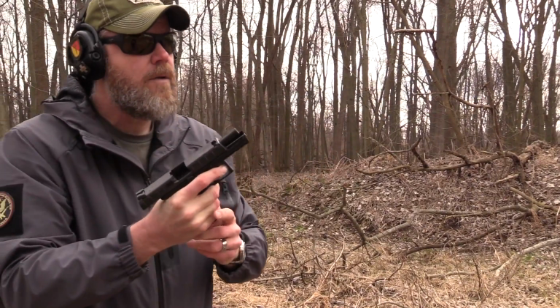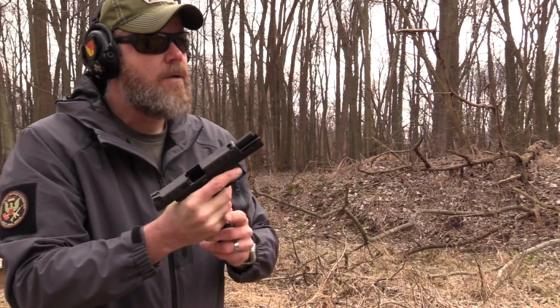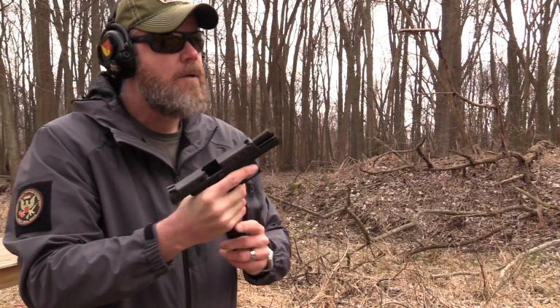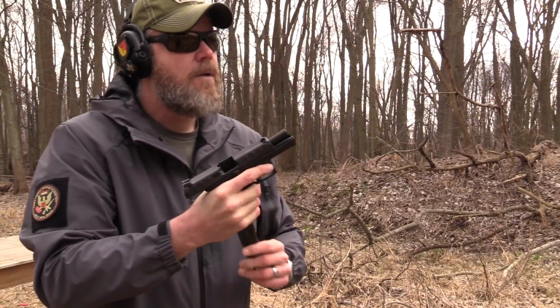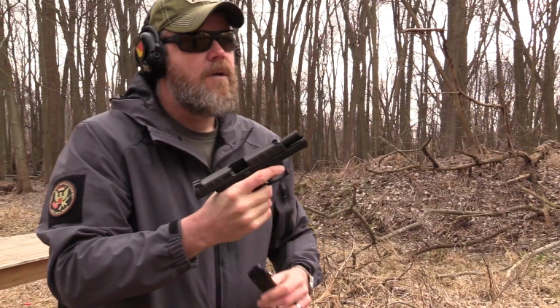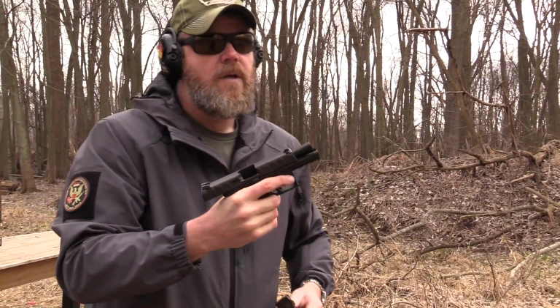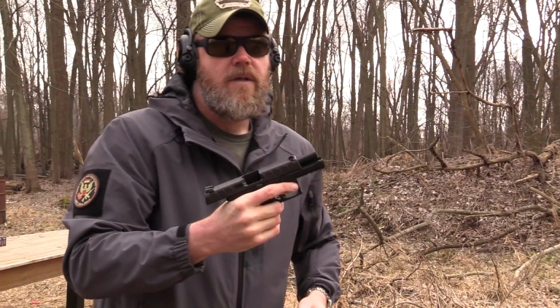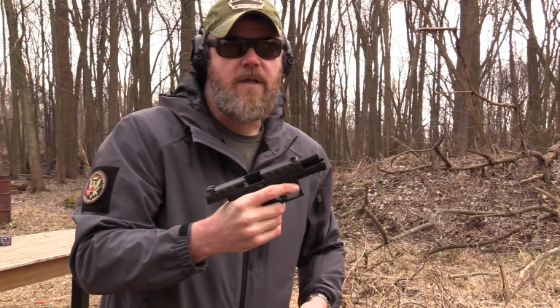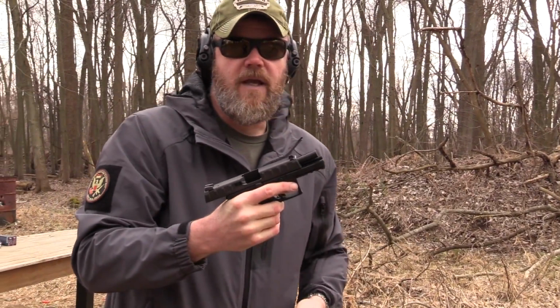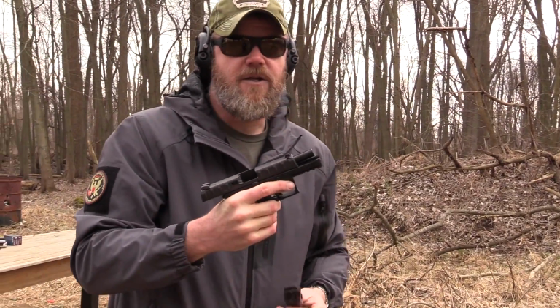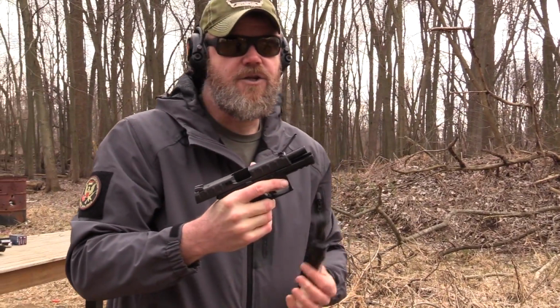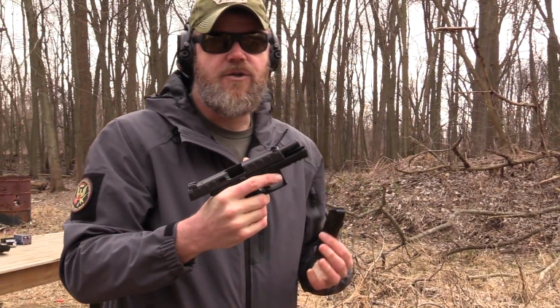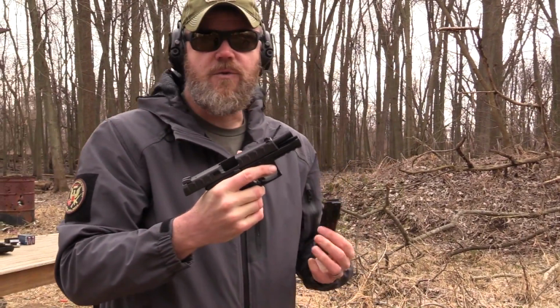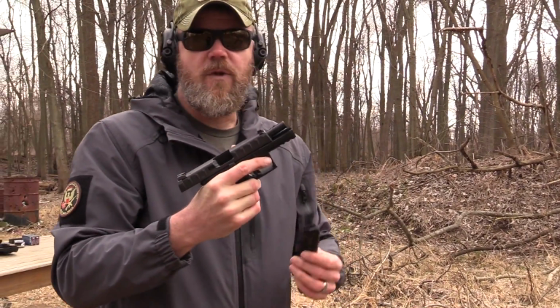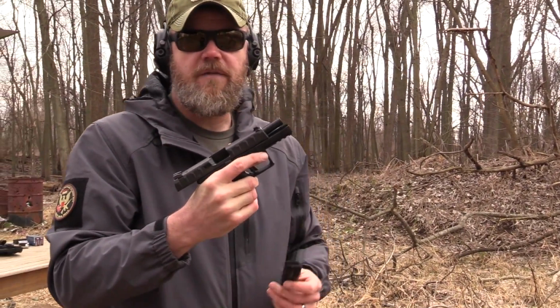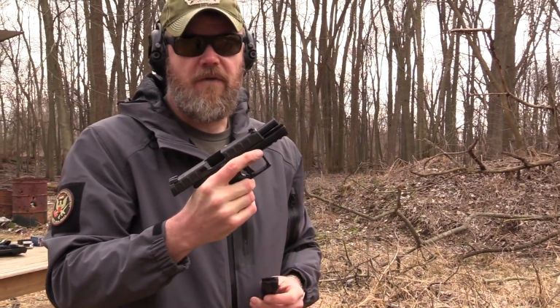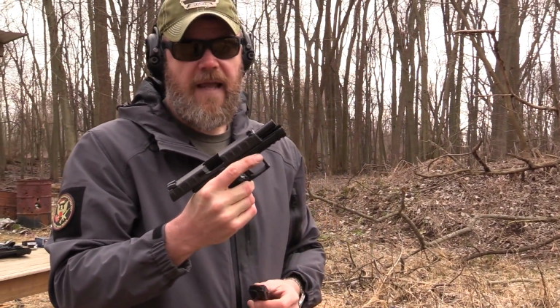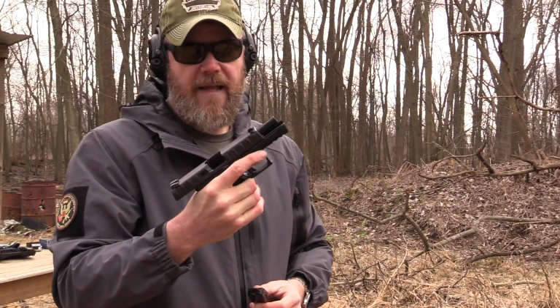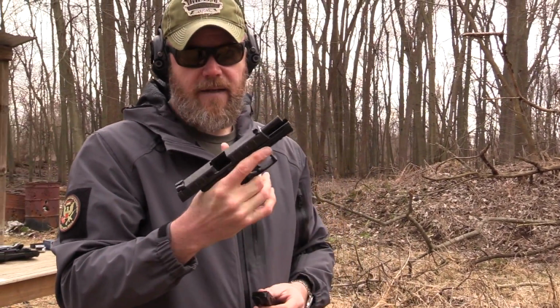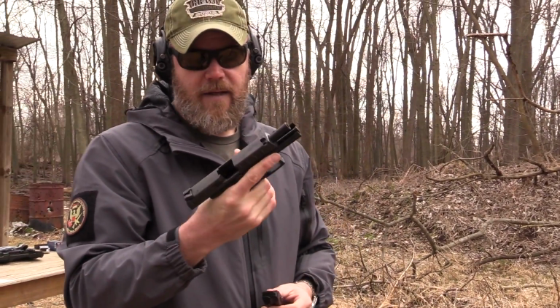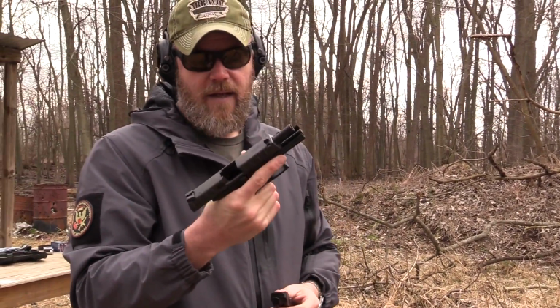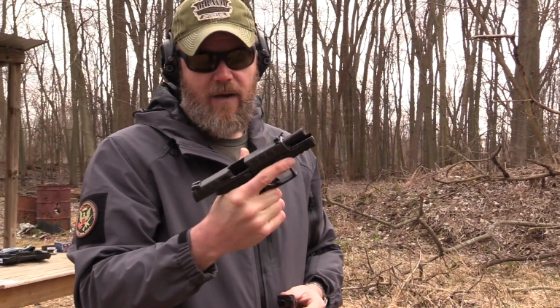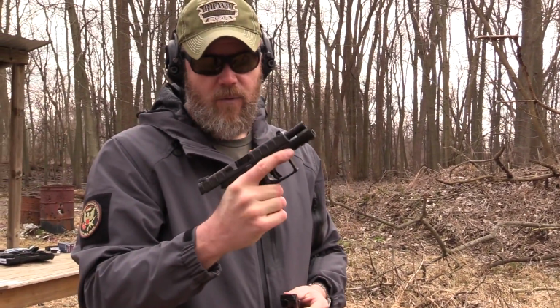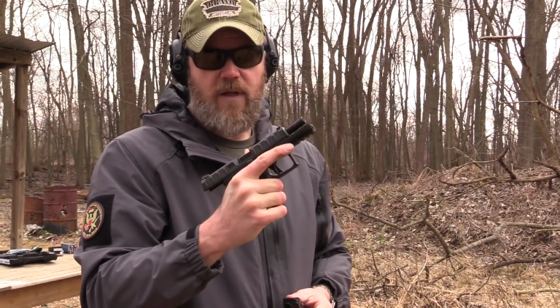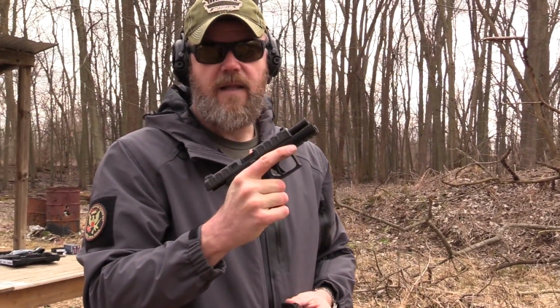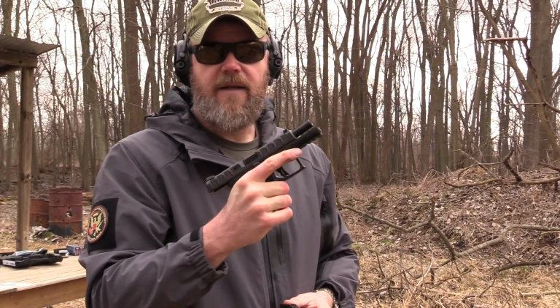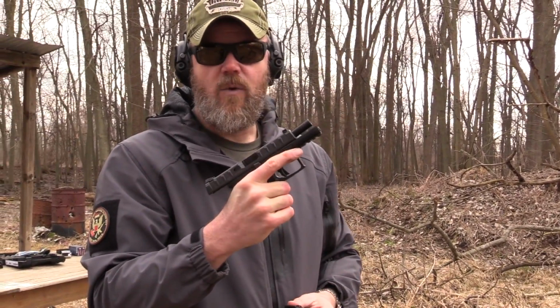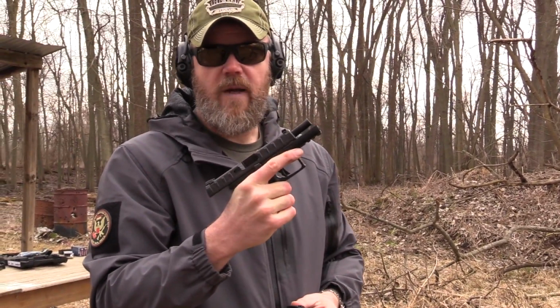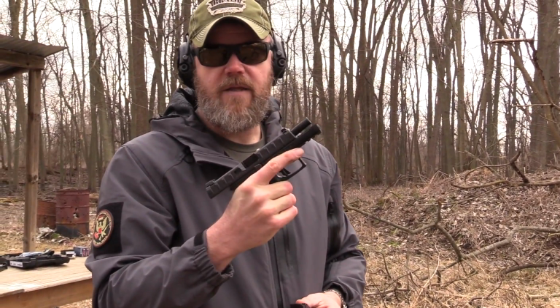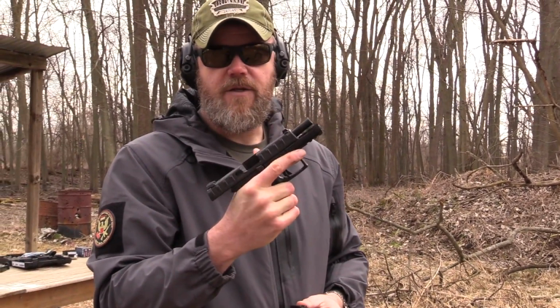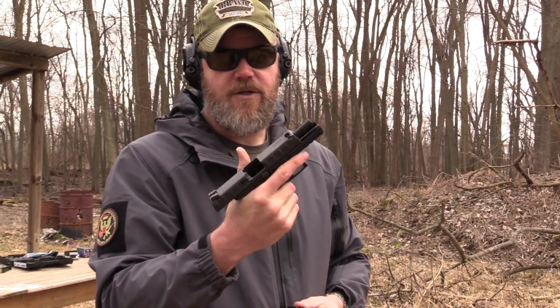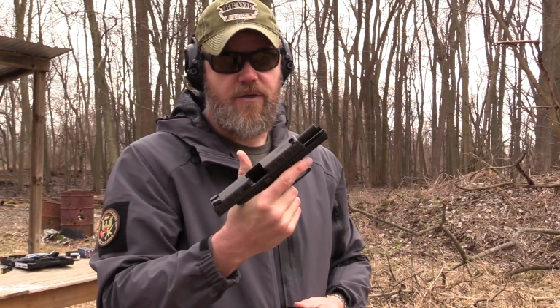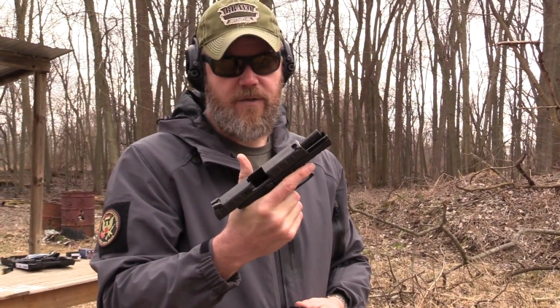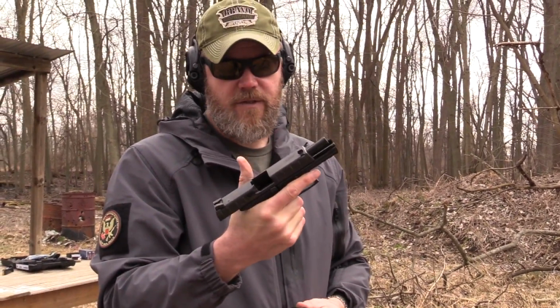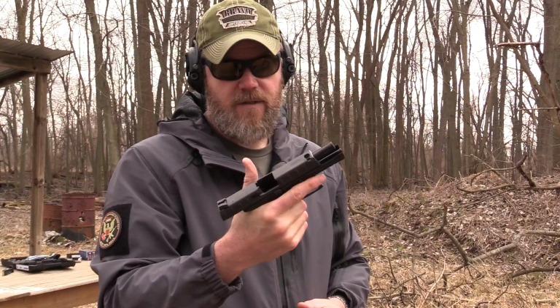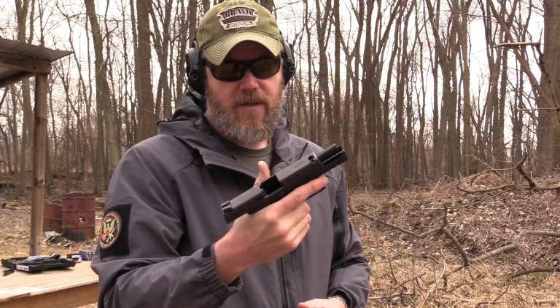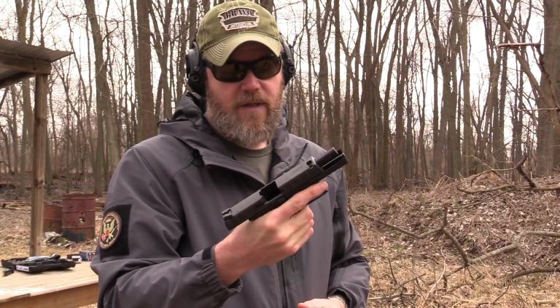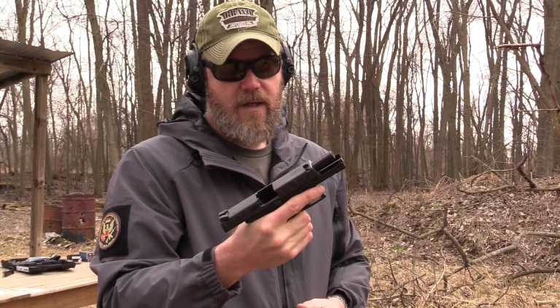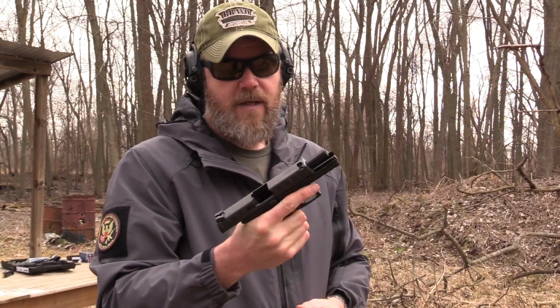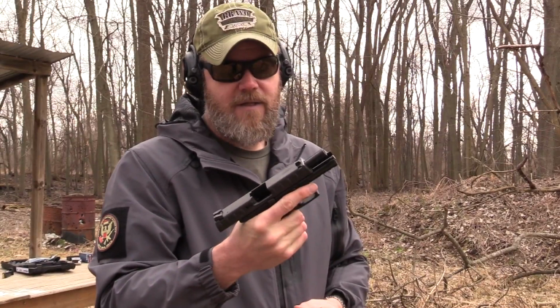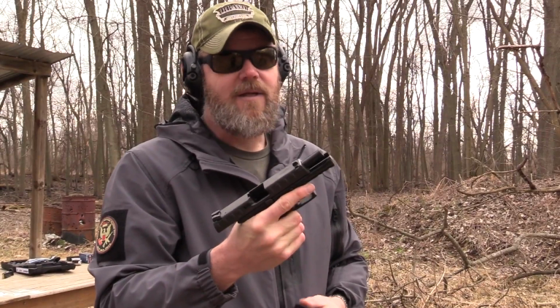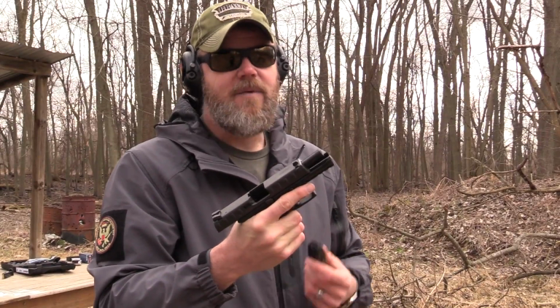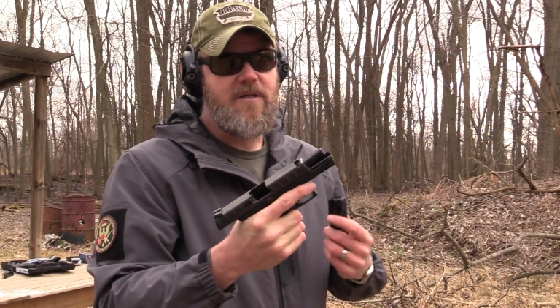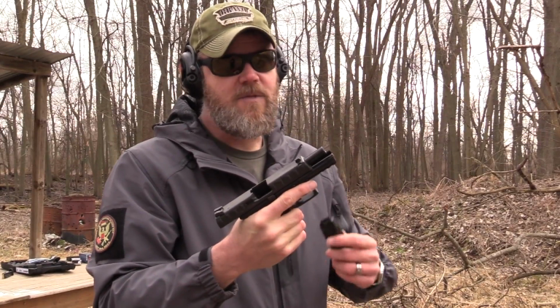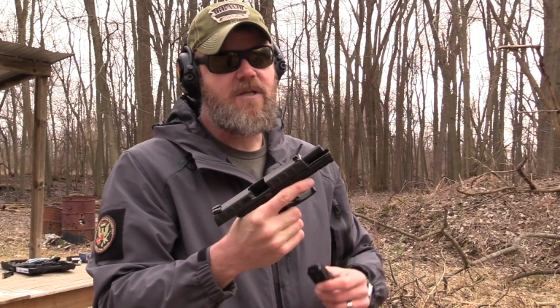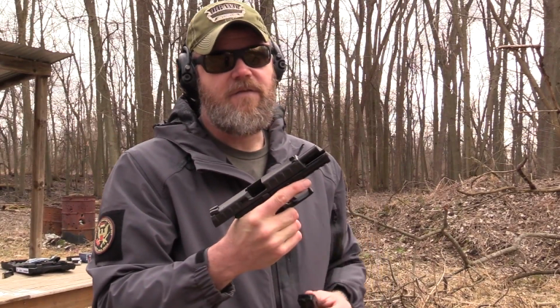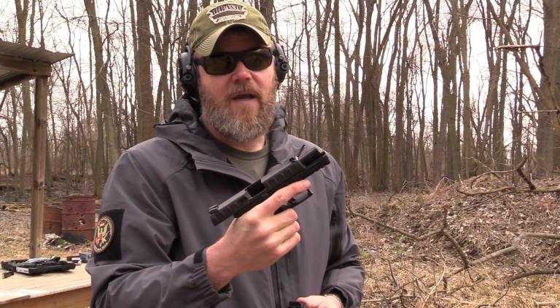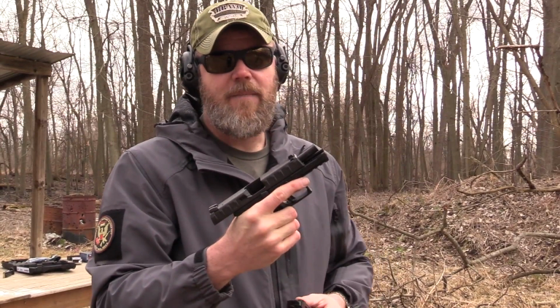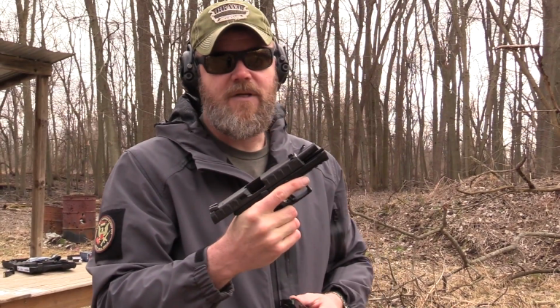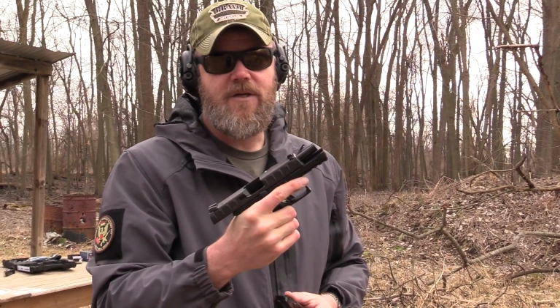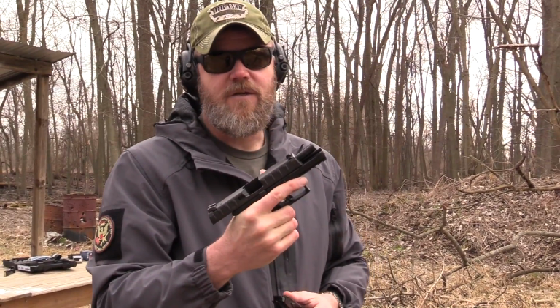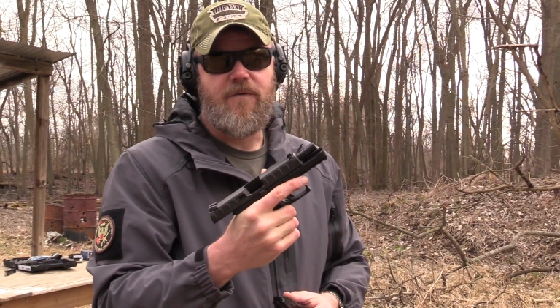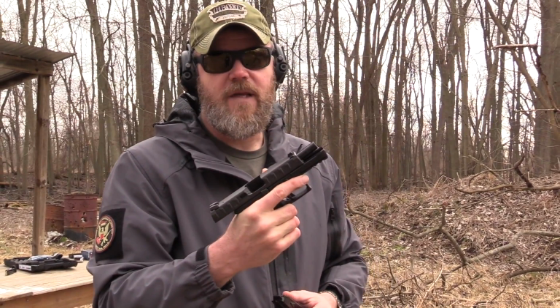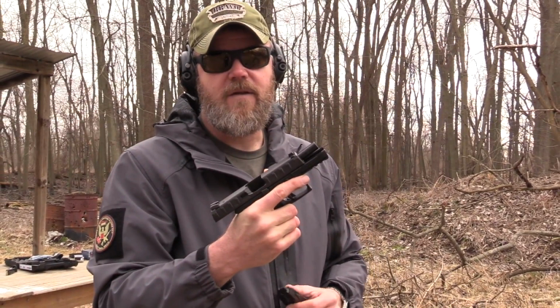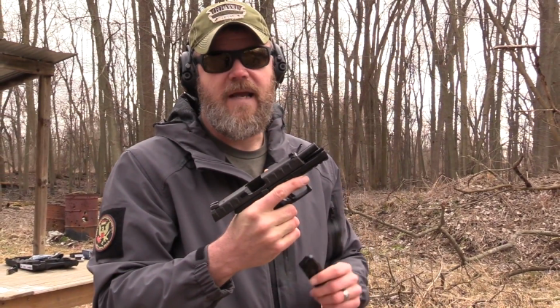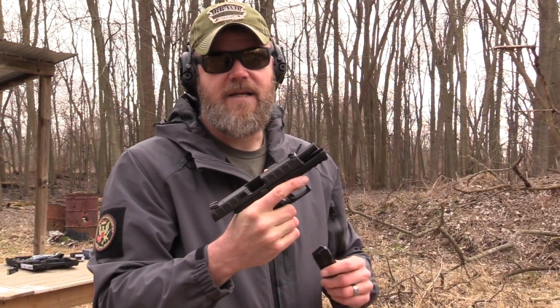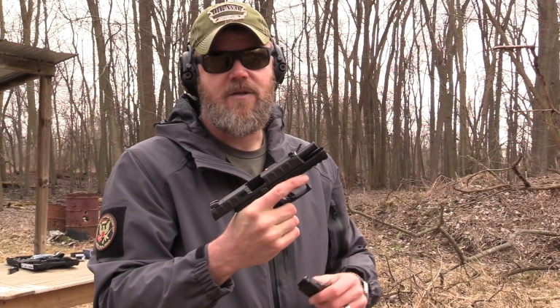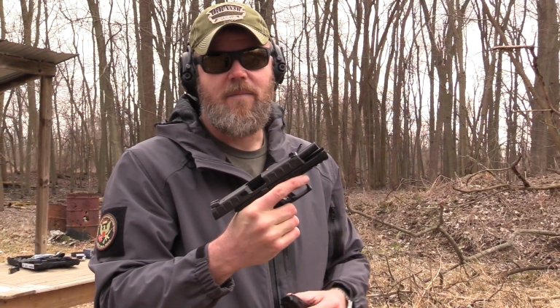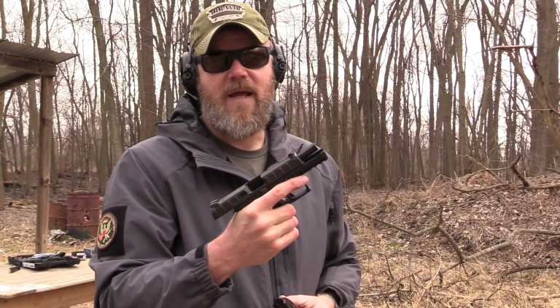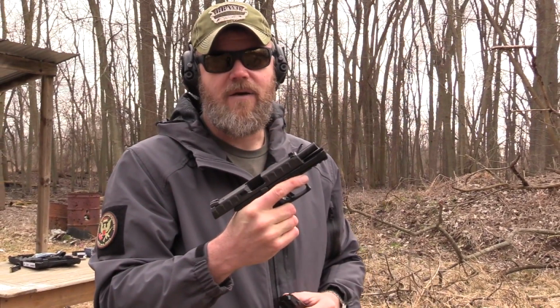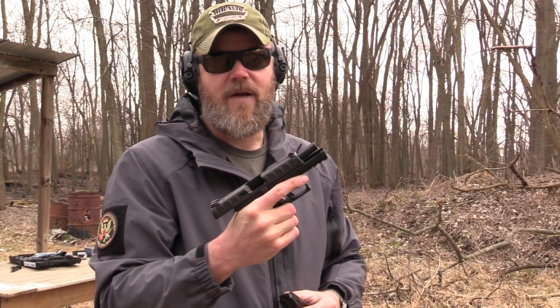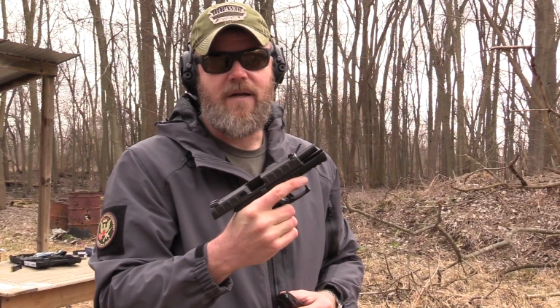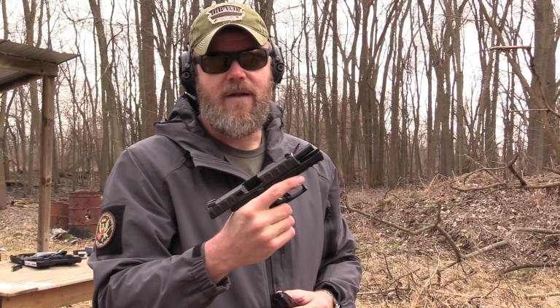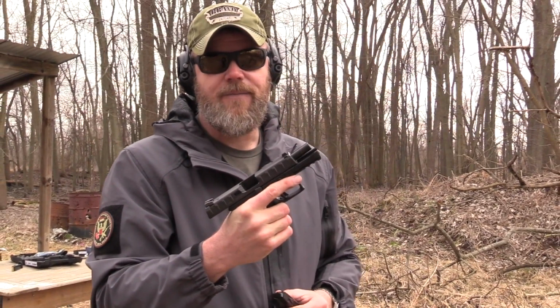The gun shoots really flat — I really like the way that it shoots. It's going to be some stiff competition for the other guys on the block right now.